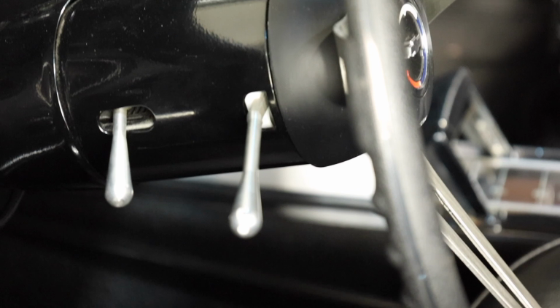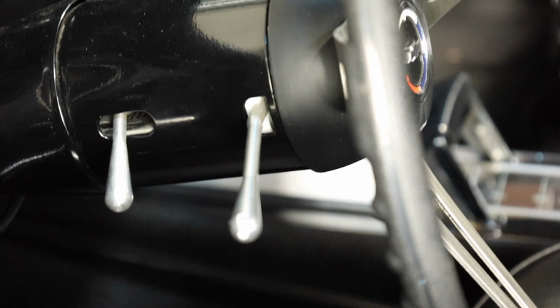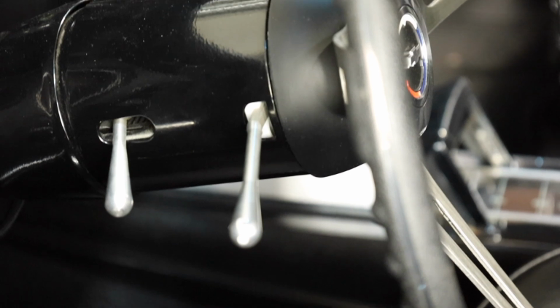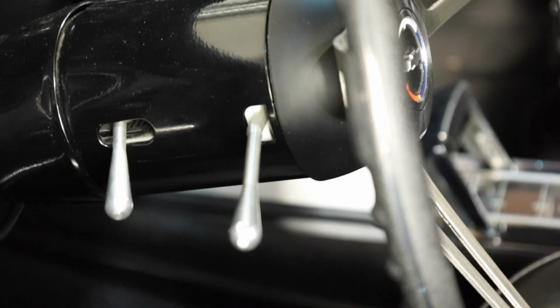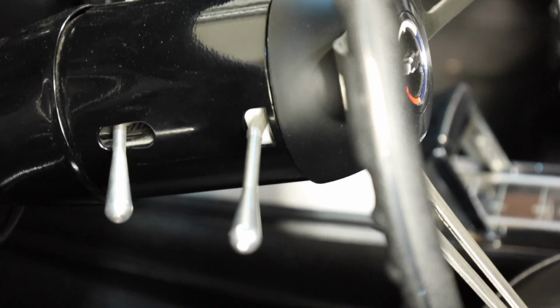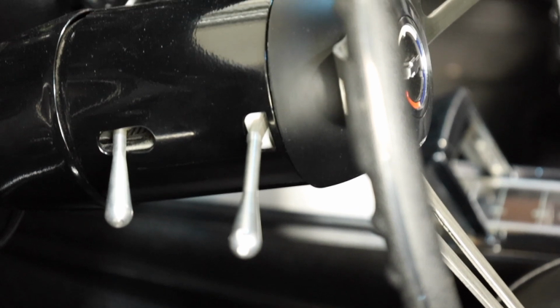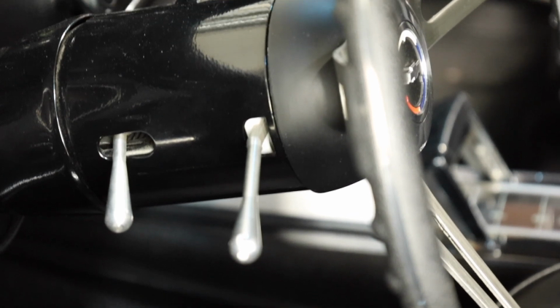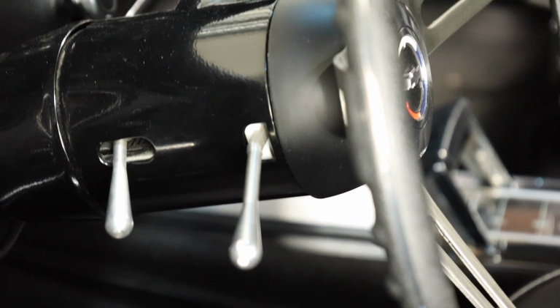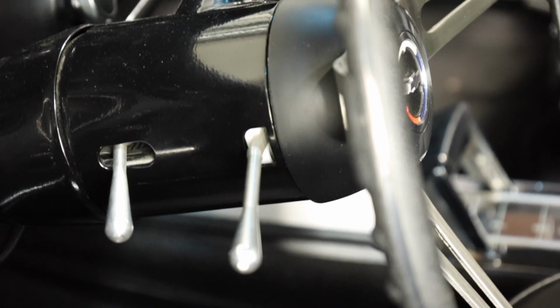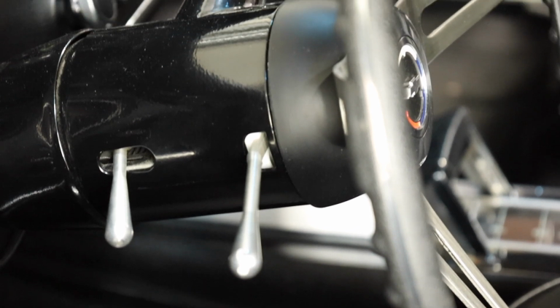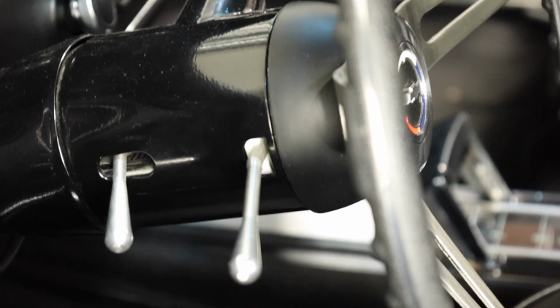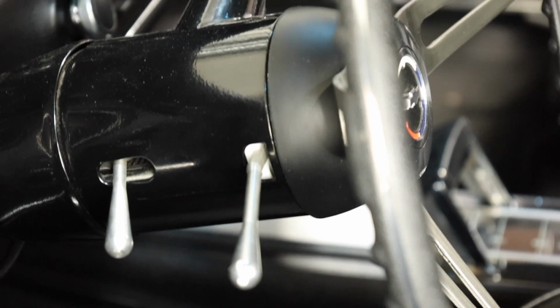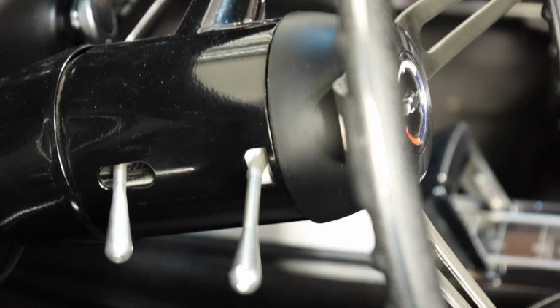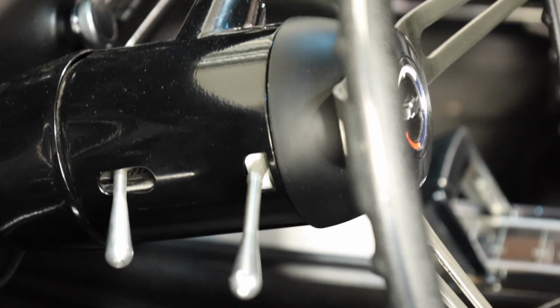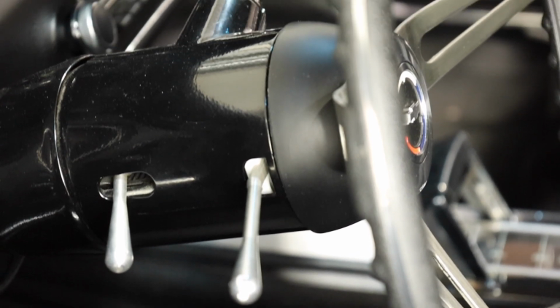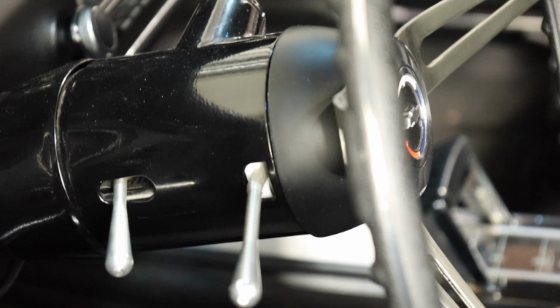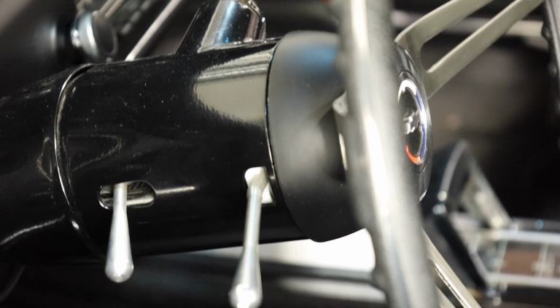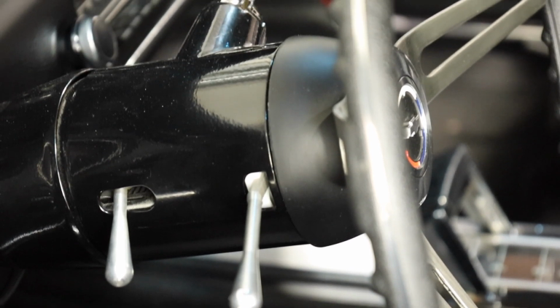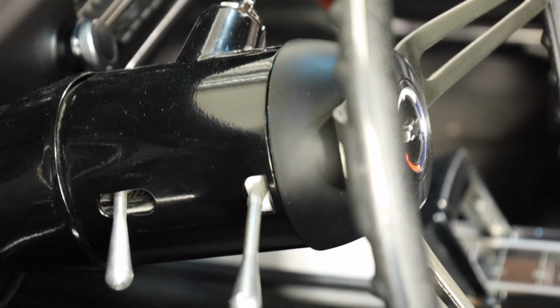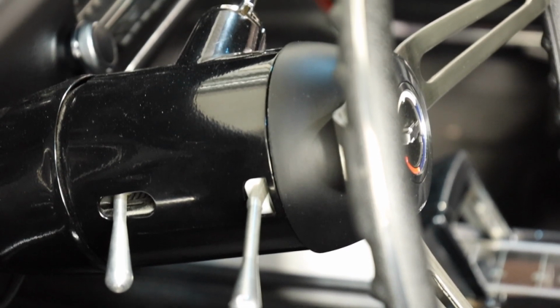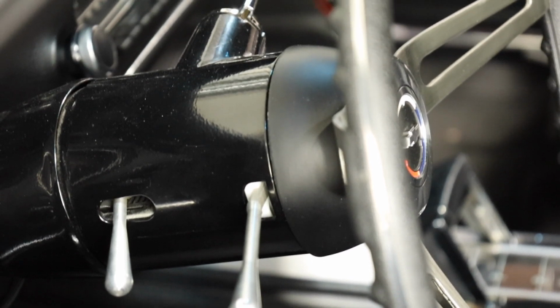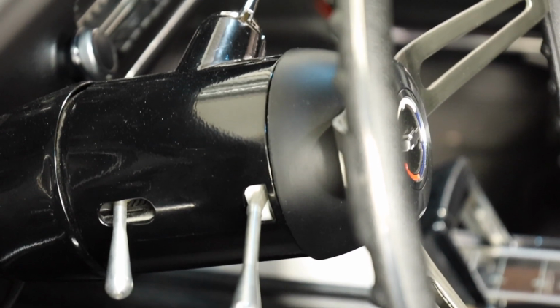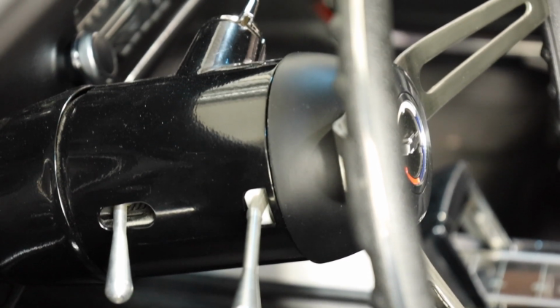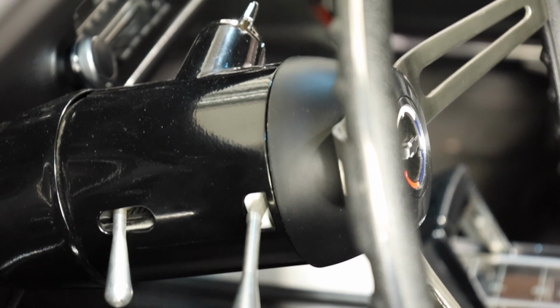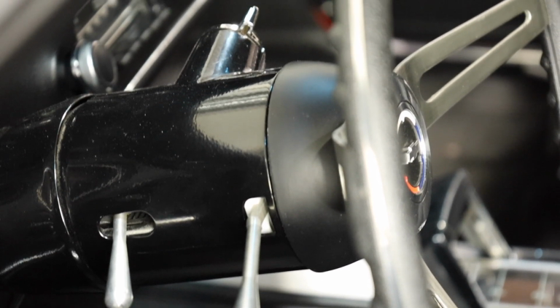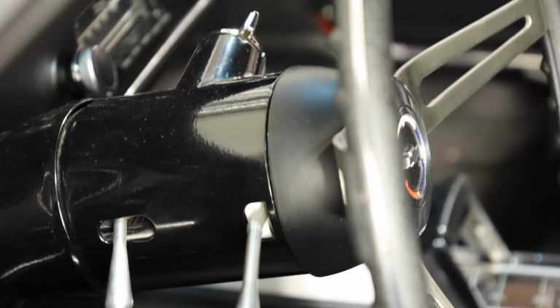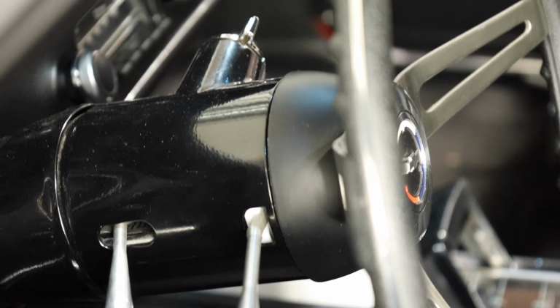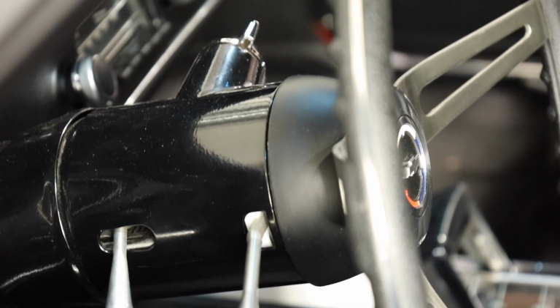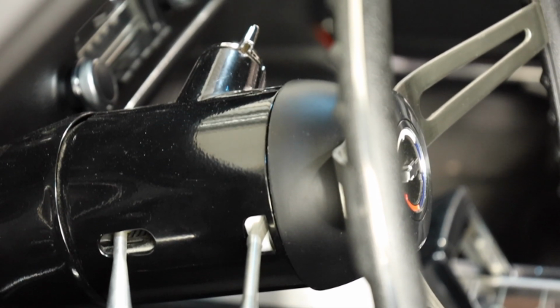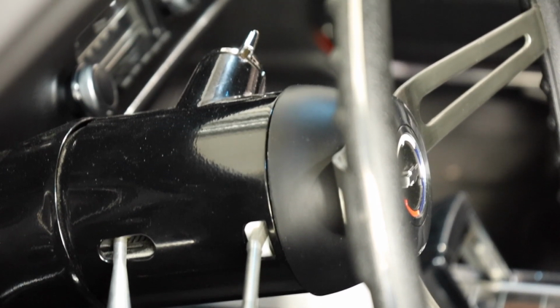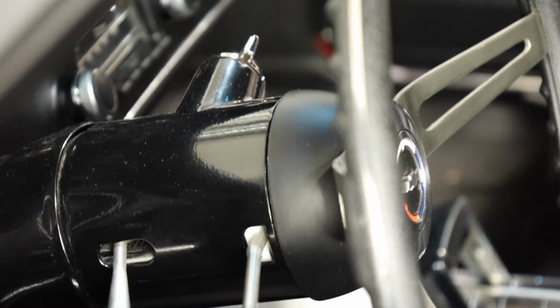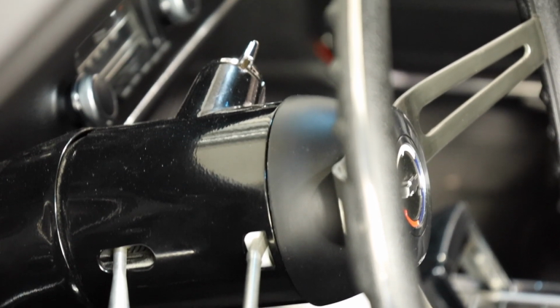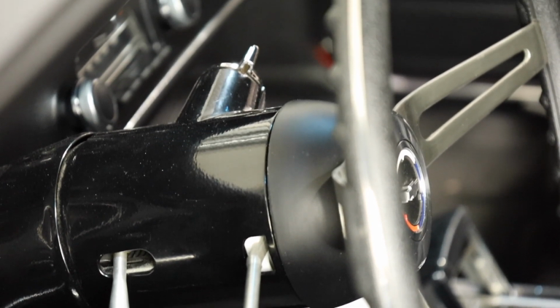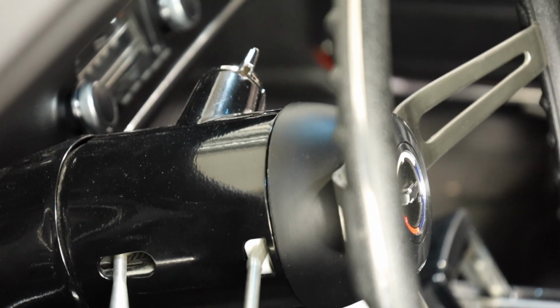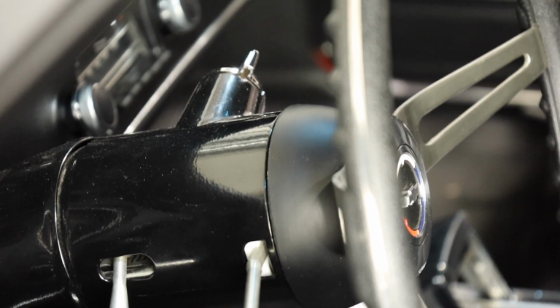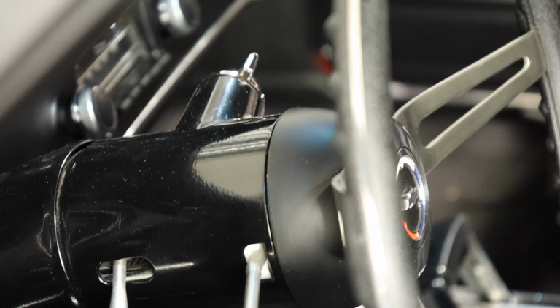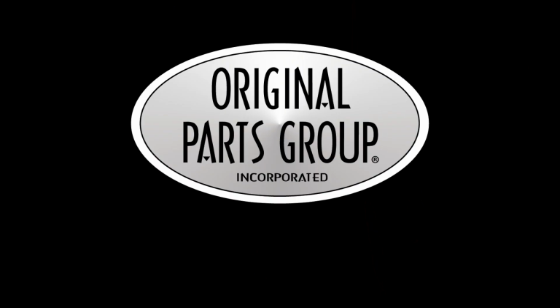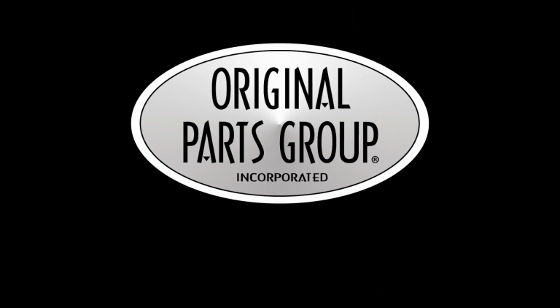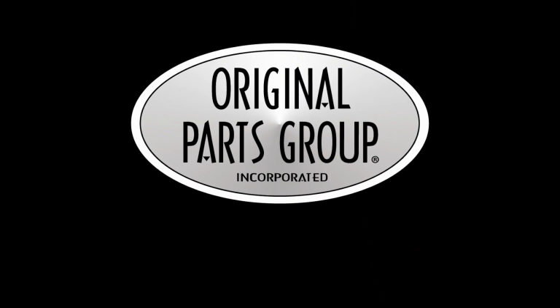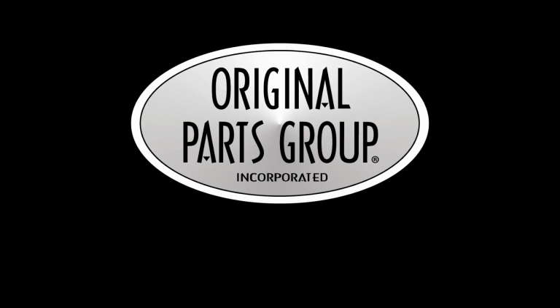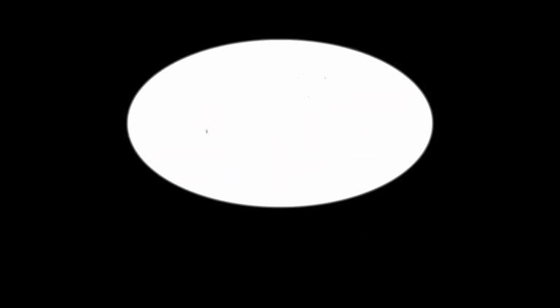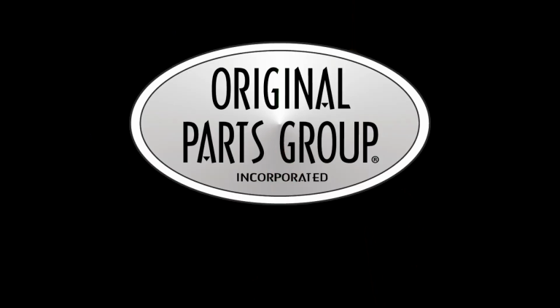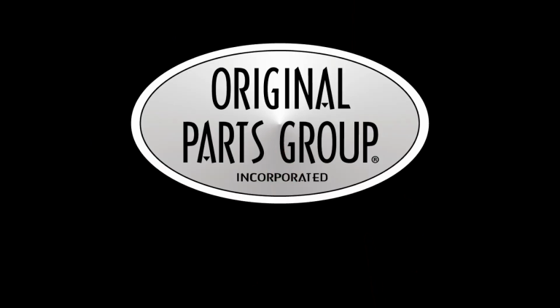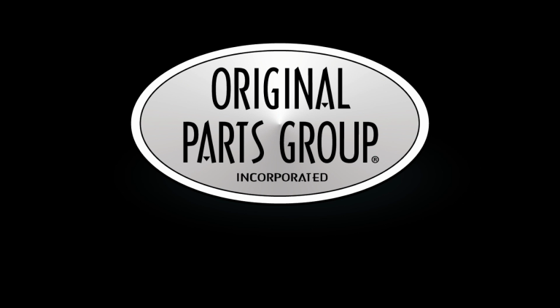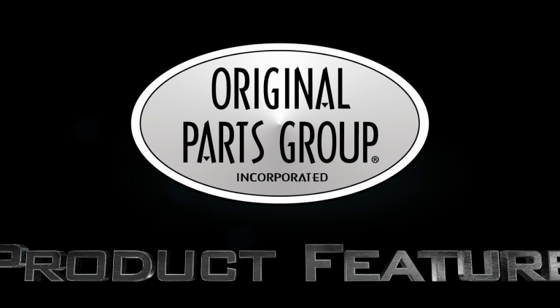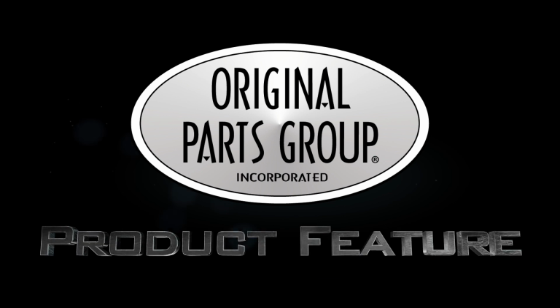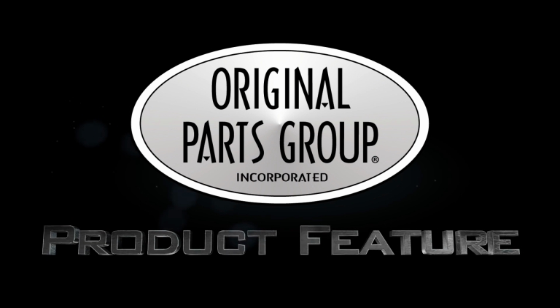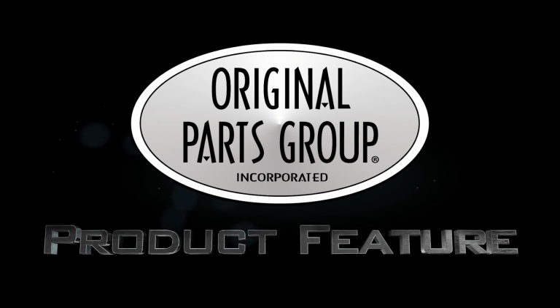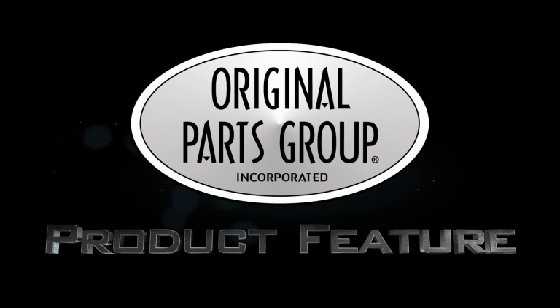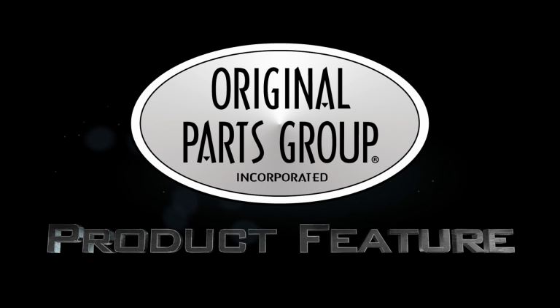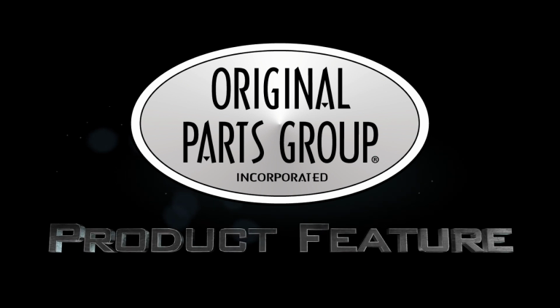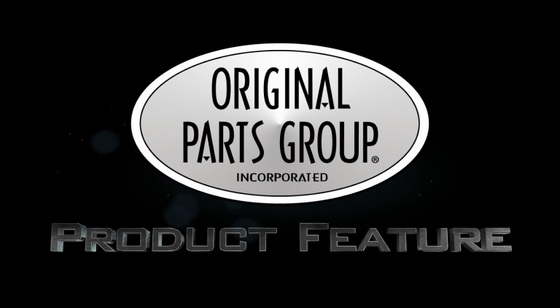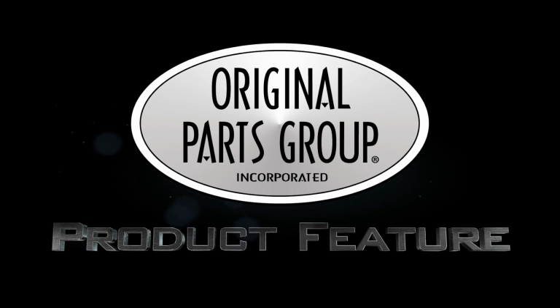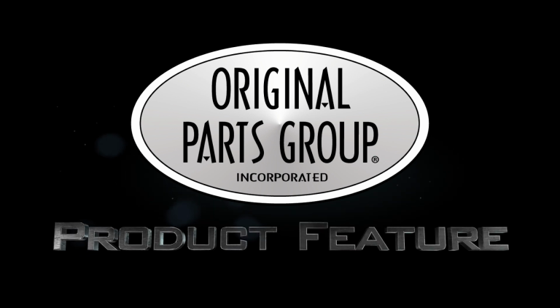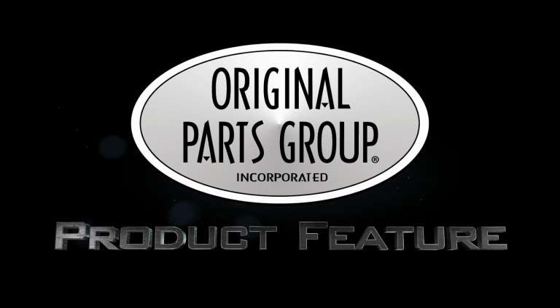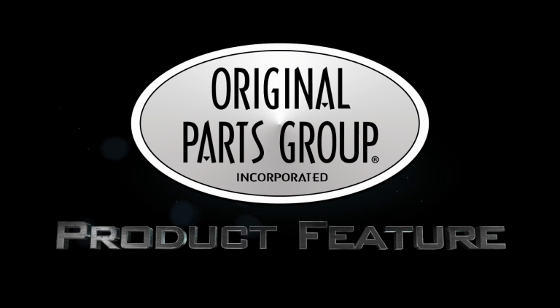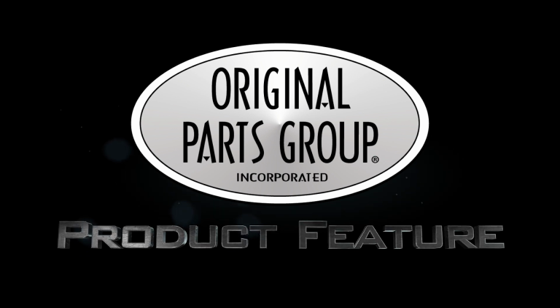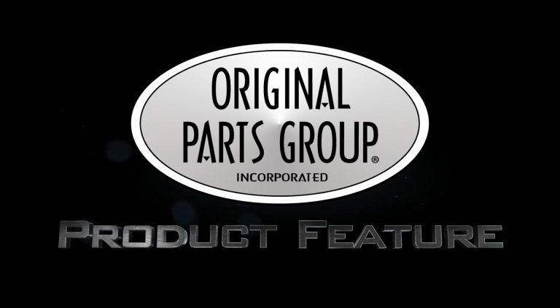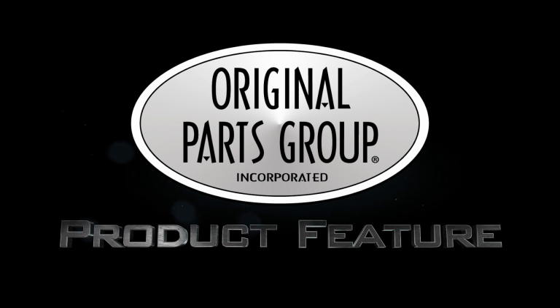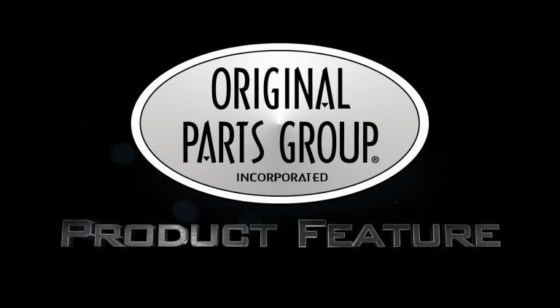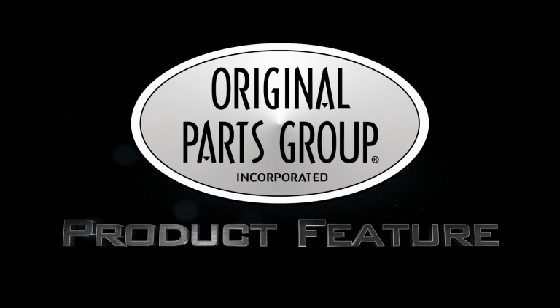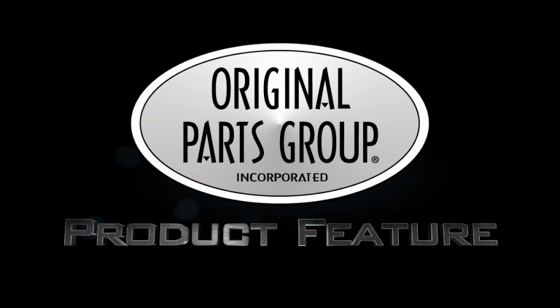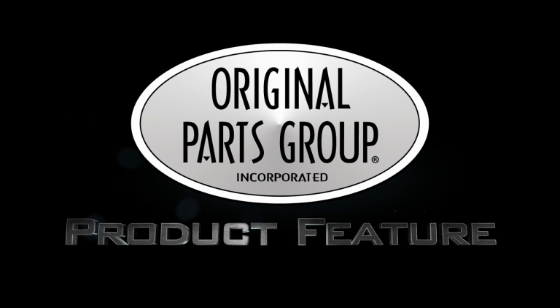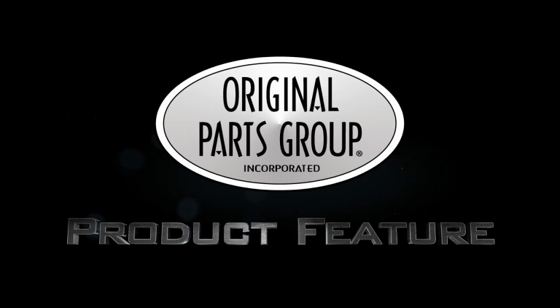If you're swapping or replacing your steering wheel, you may have noticed your original hub is wearing down or even rusted. Fortunately, we've got an identical replacement for you.